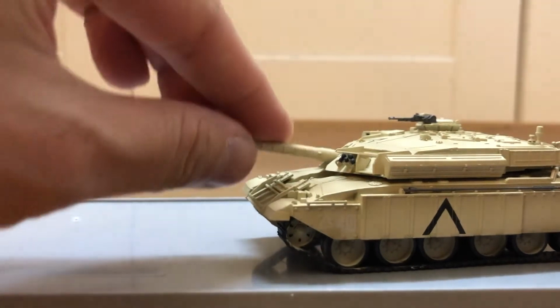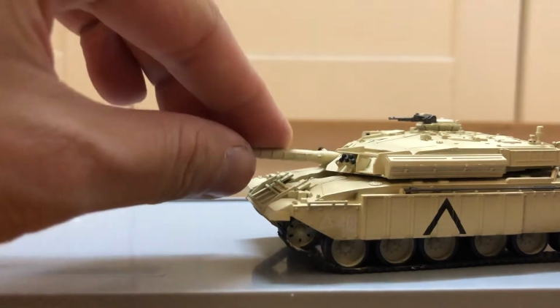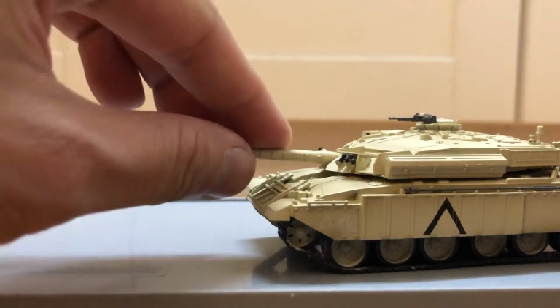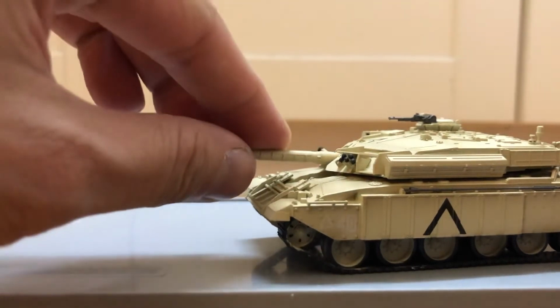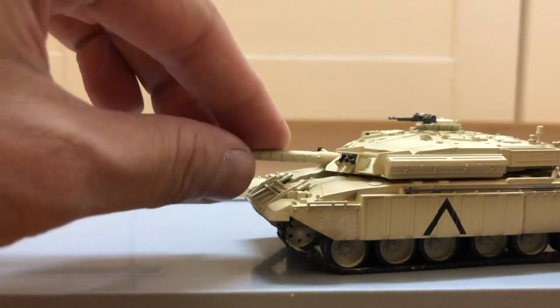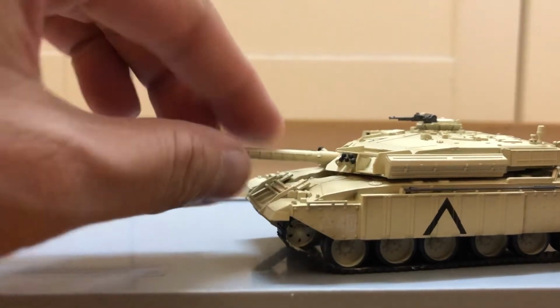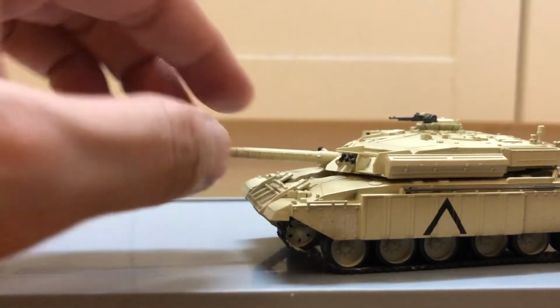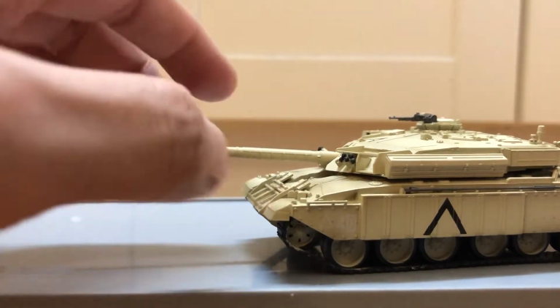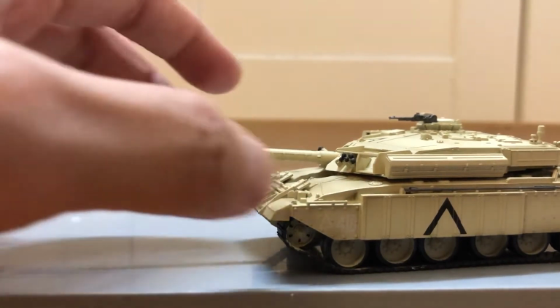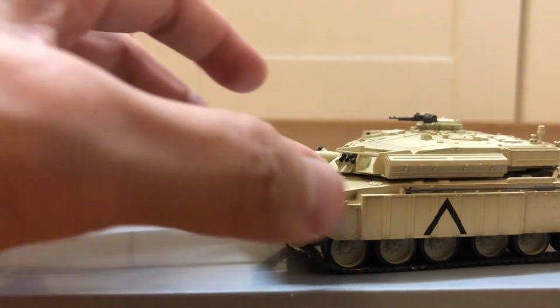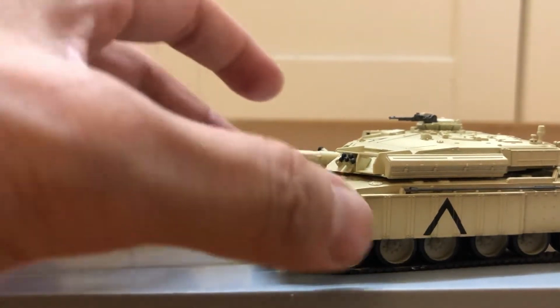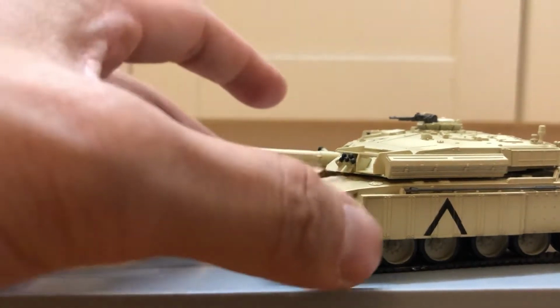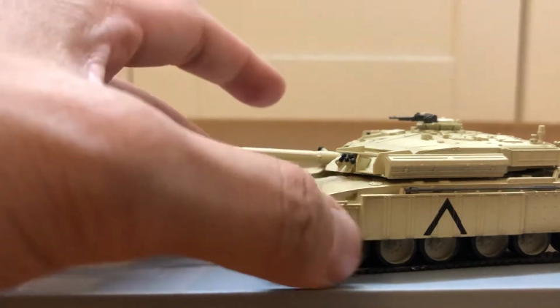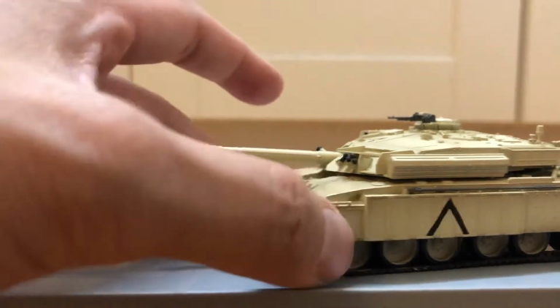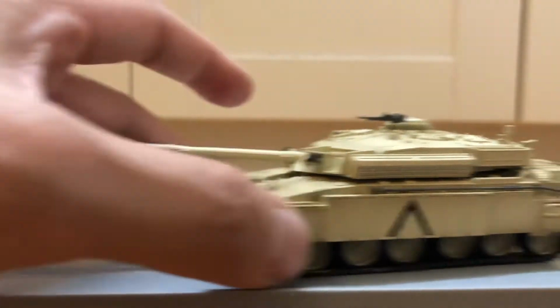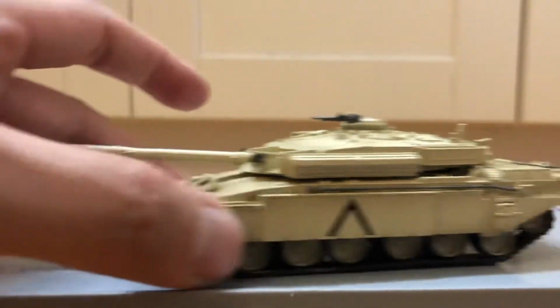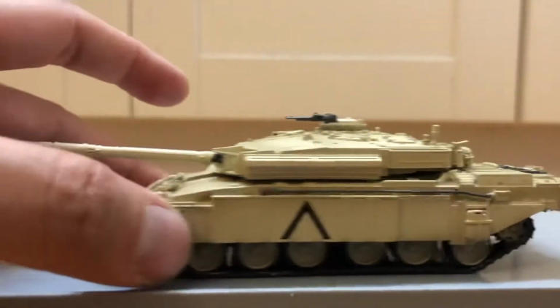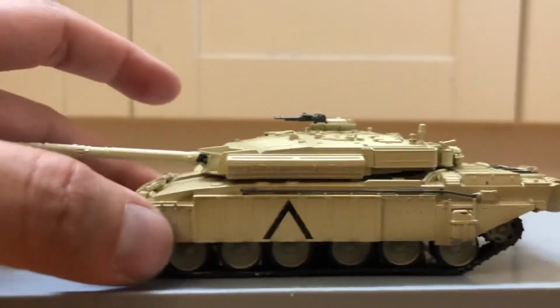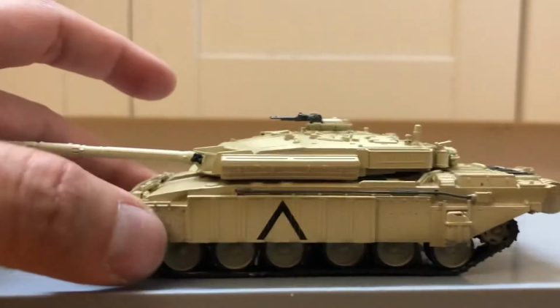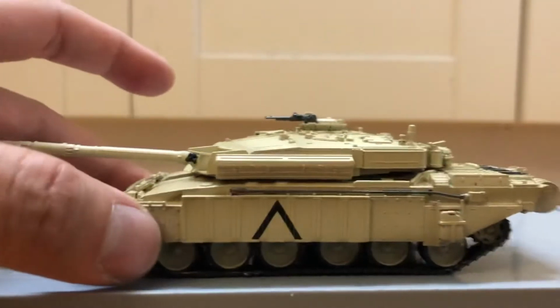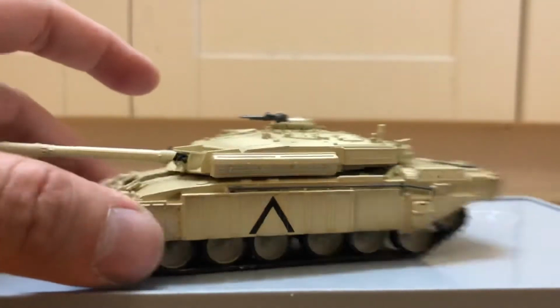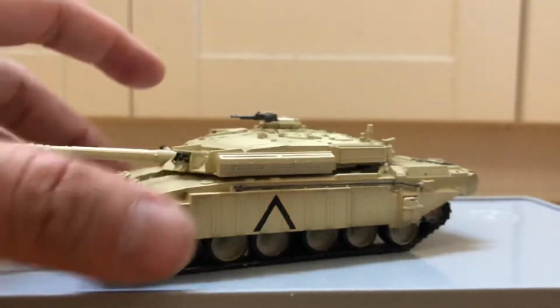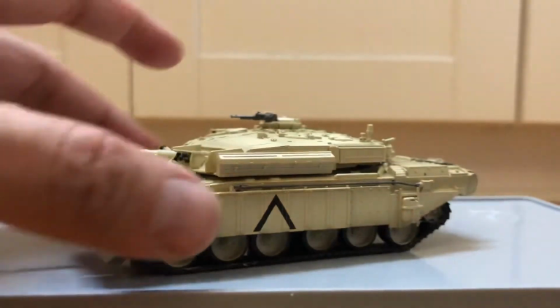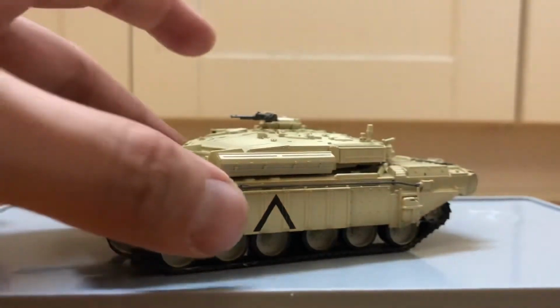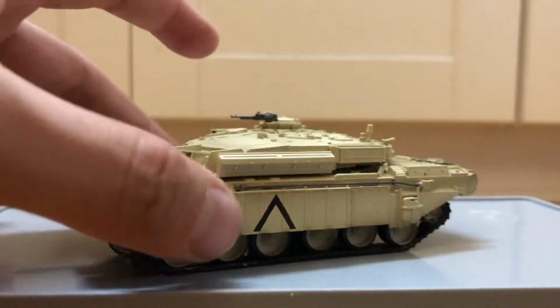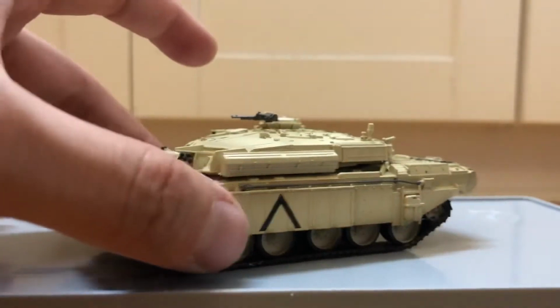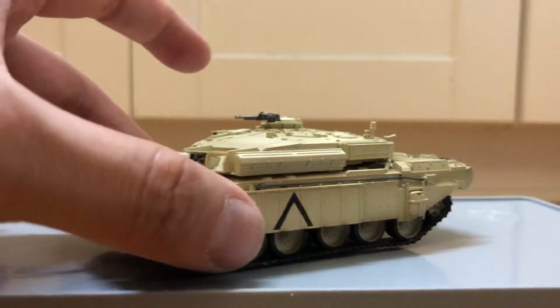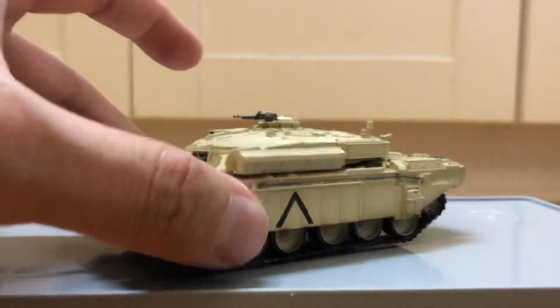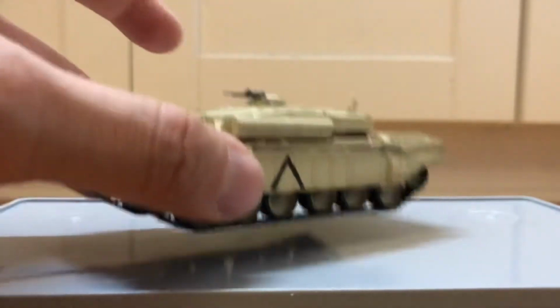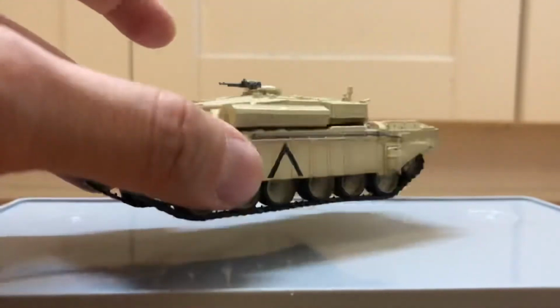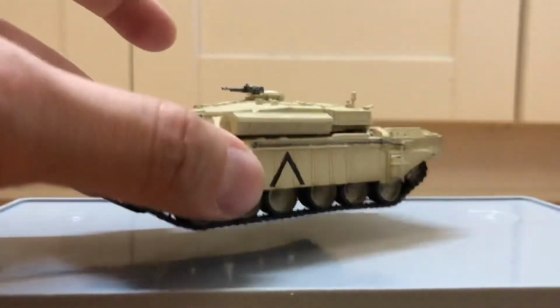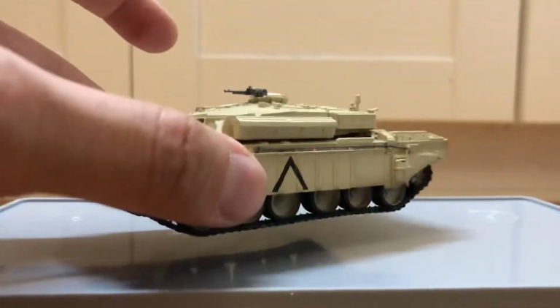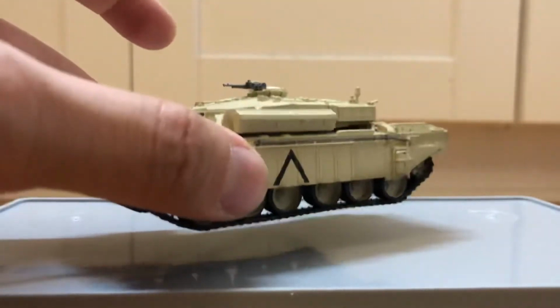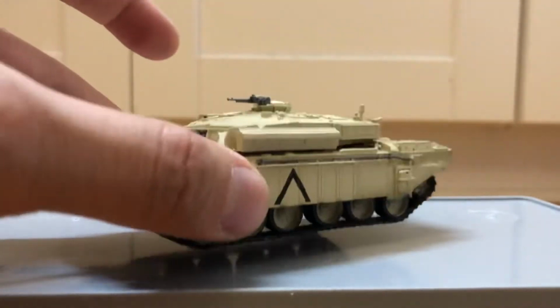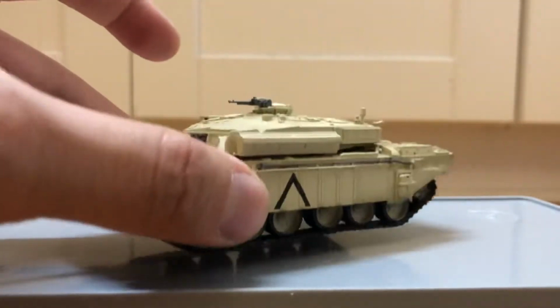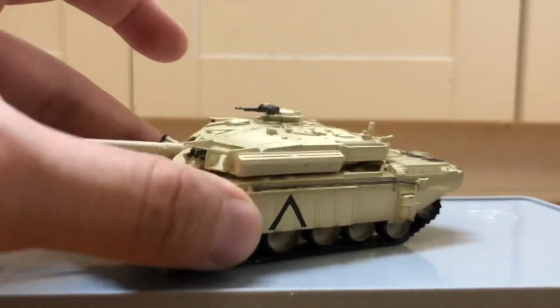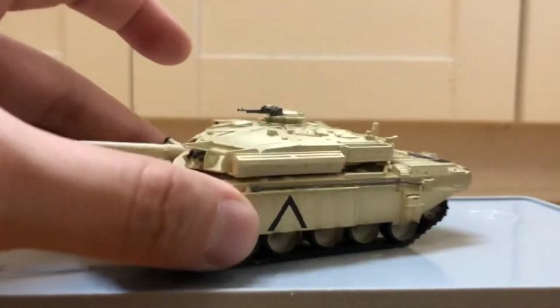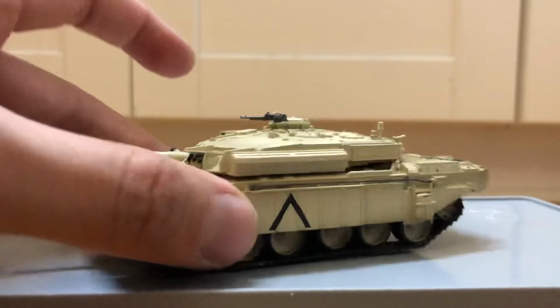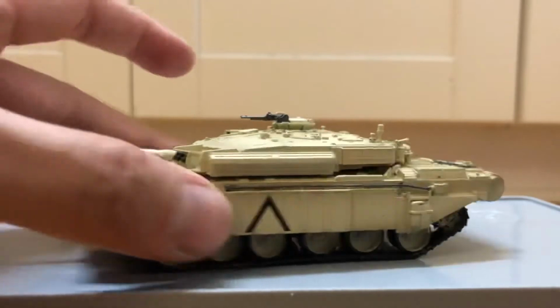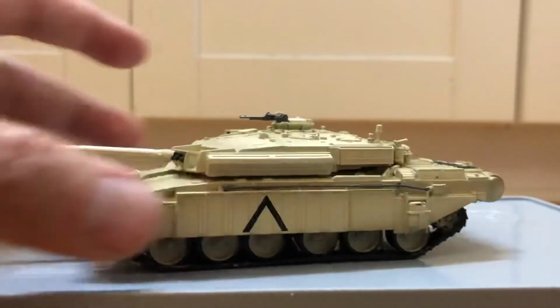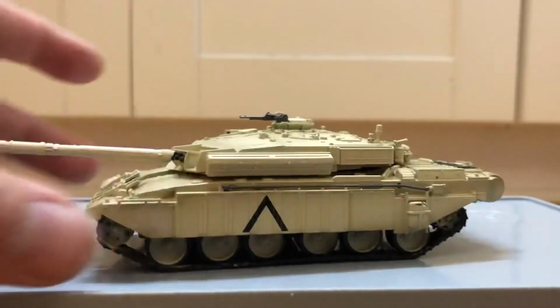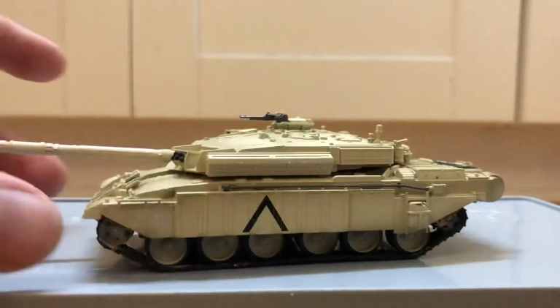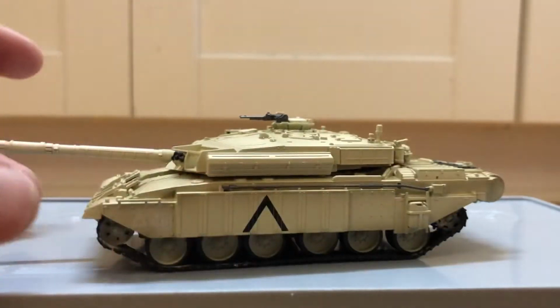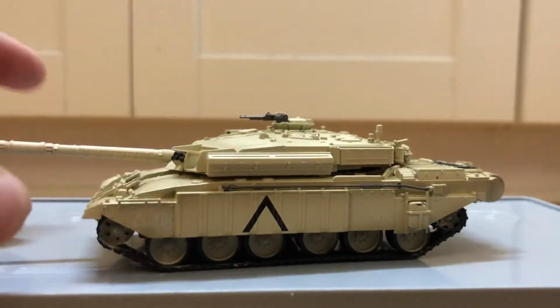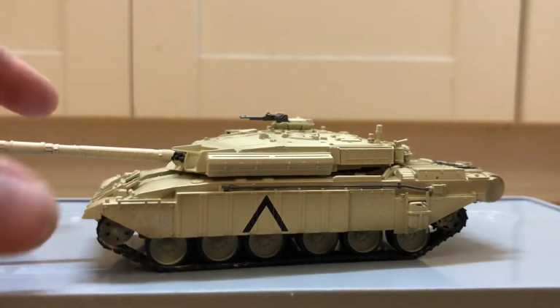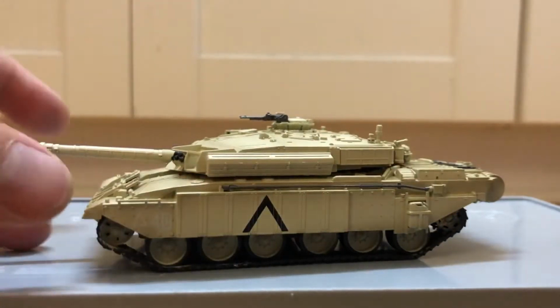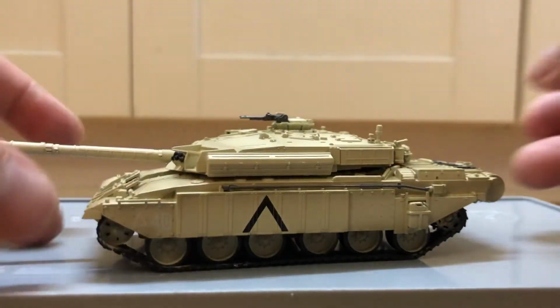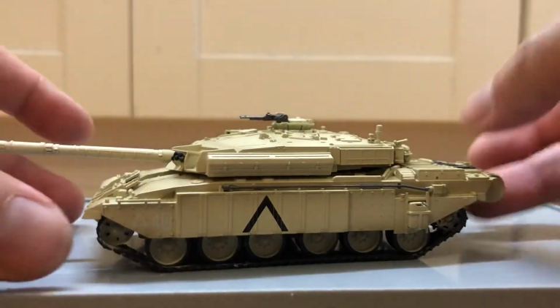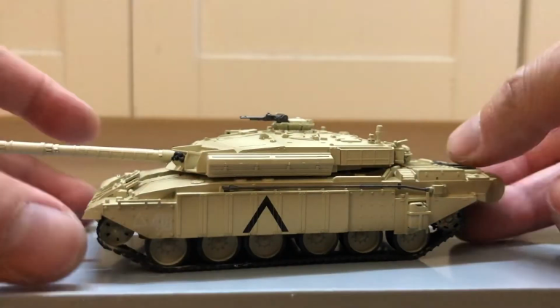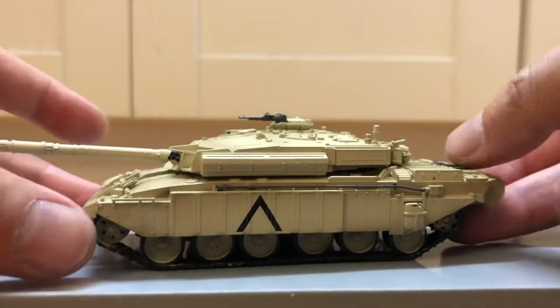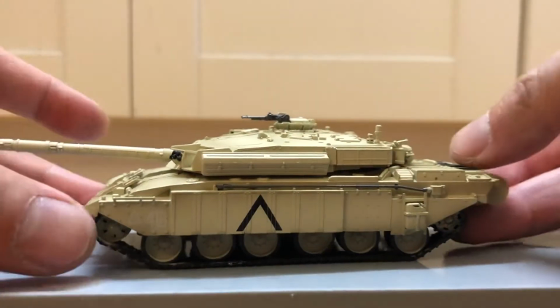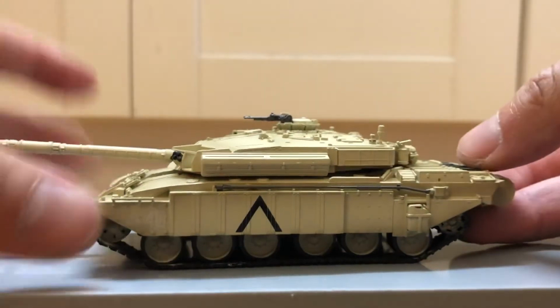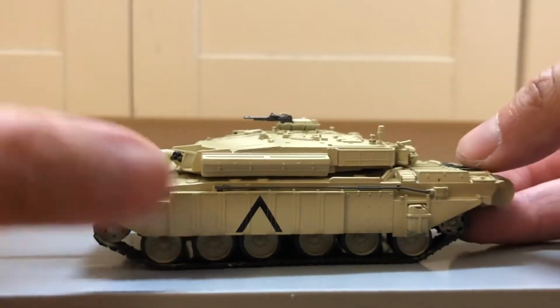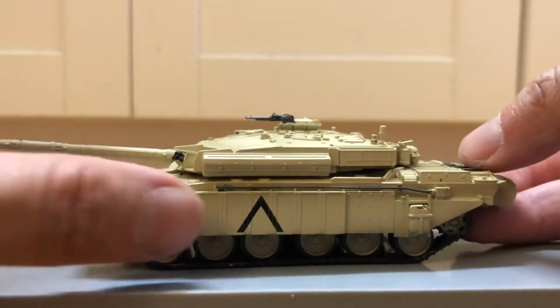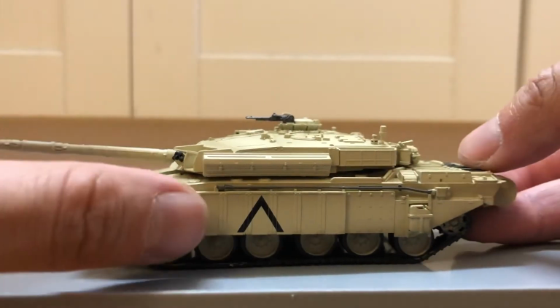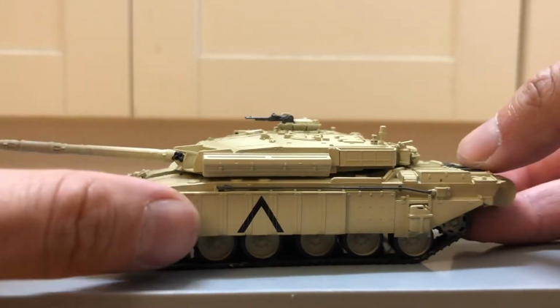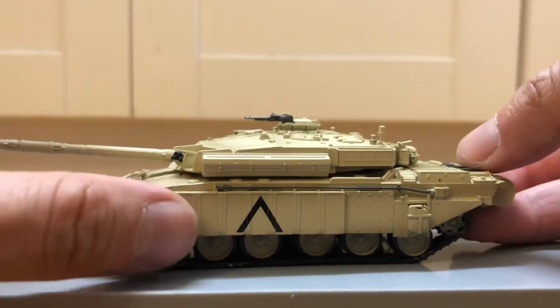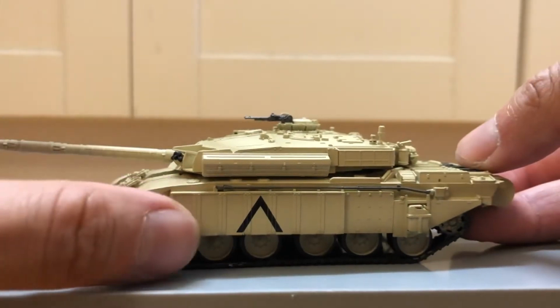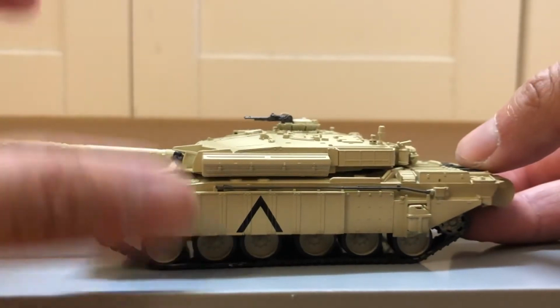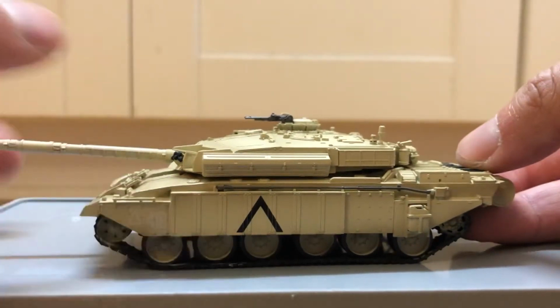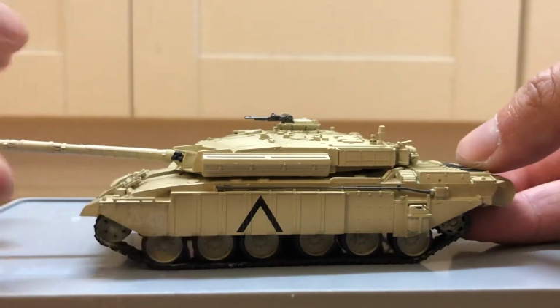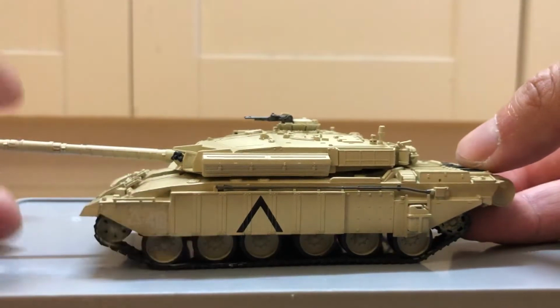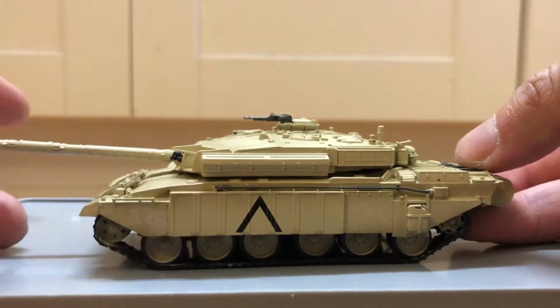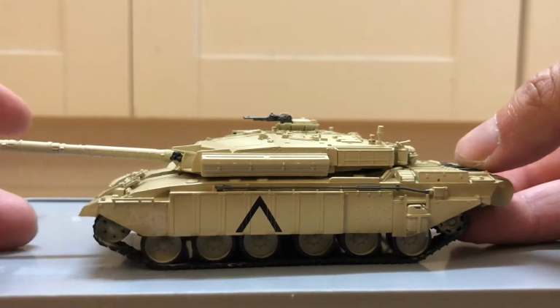The whole thing's made of resin, so not too light, not too heavy, but really nice detailing. Got extra side armor here.